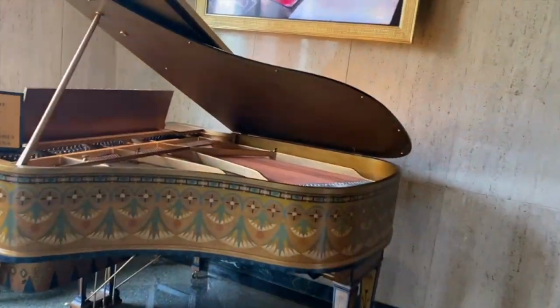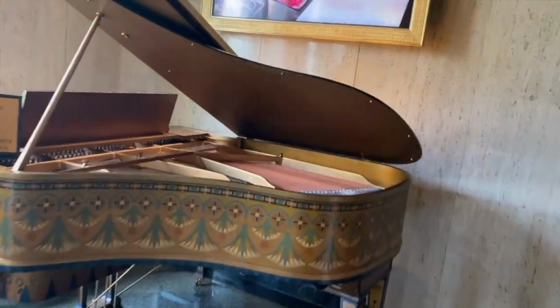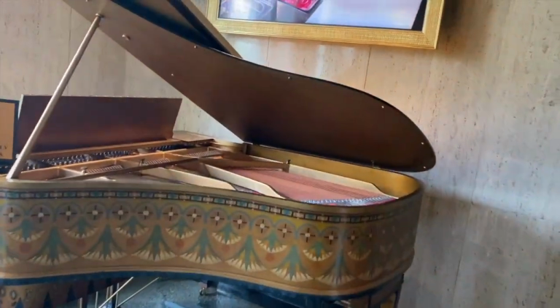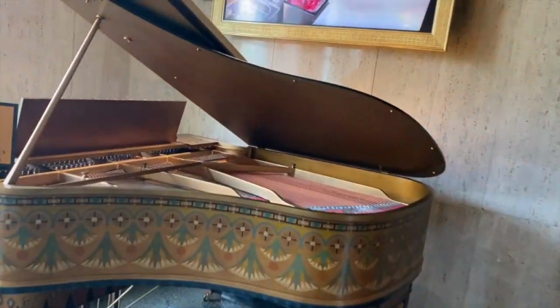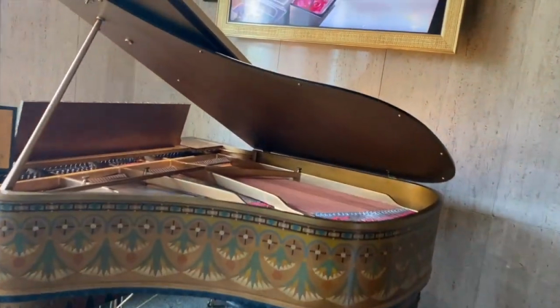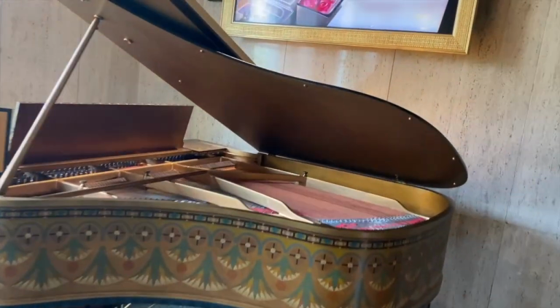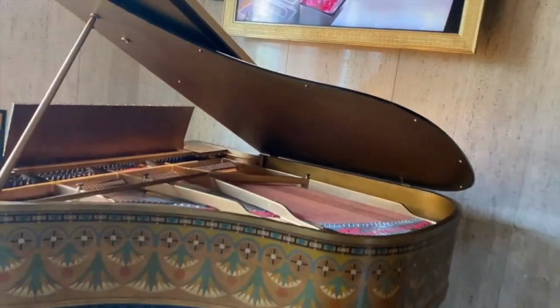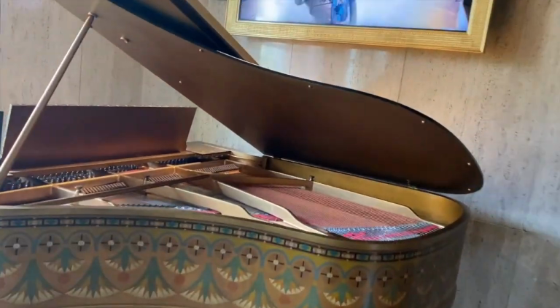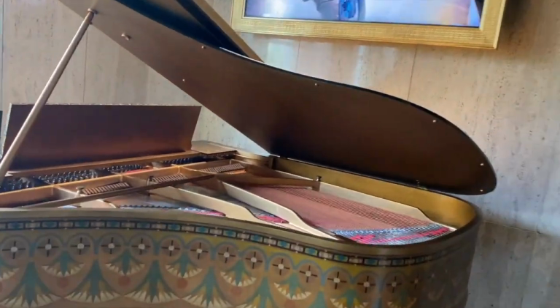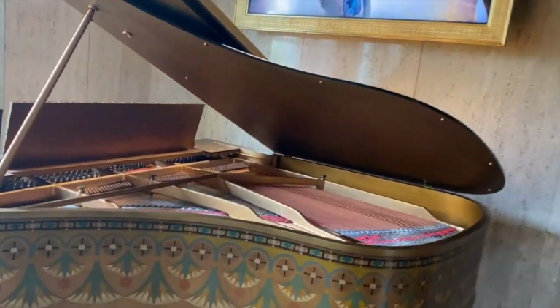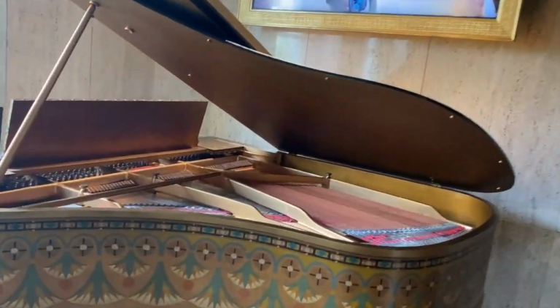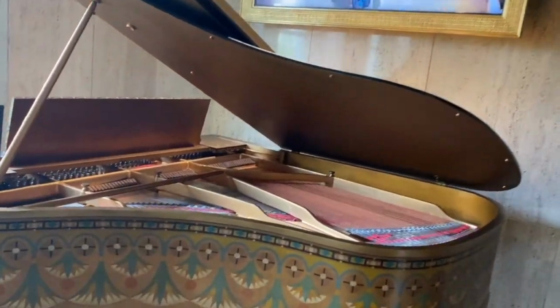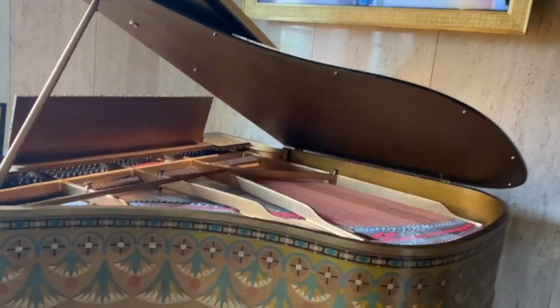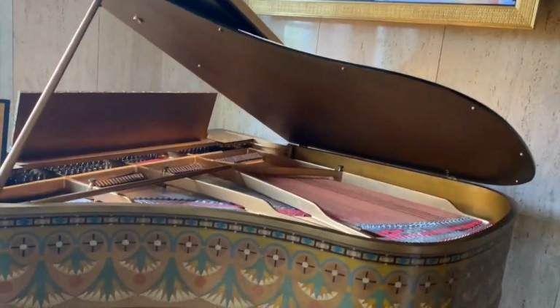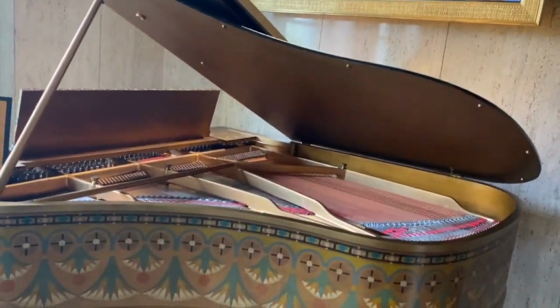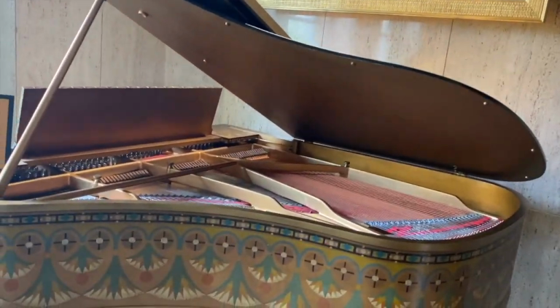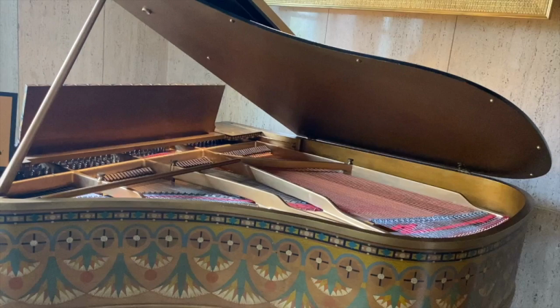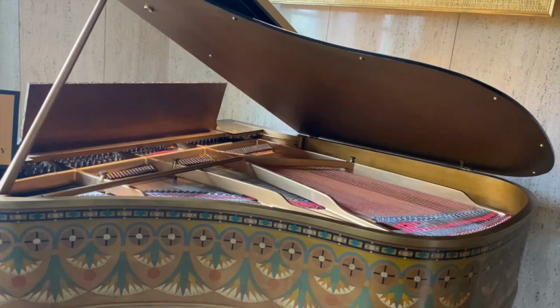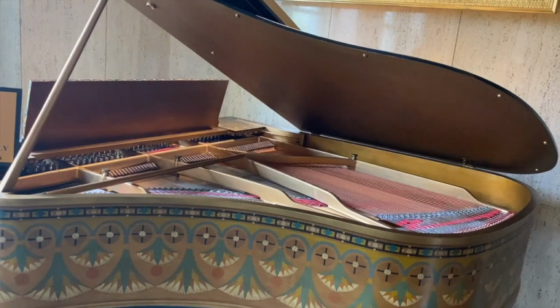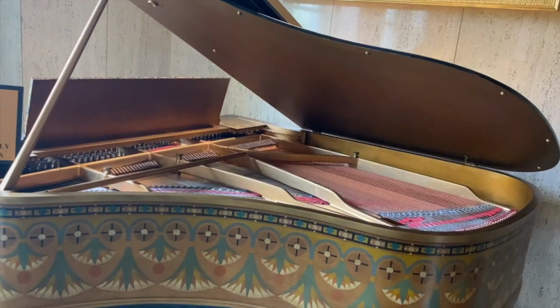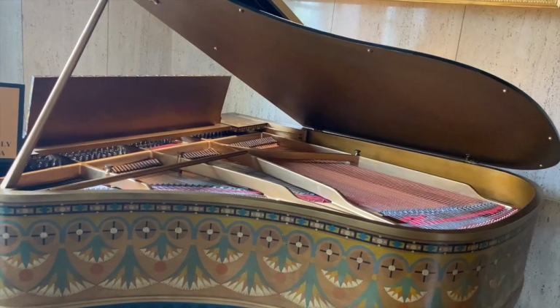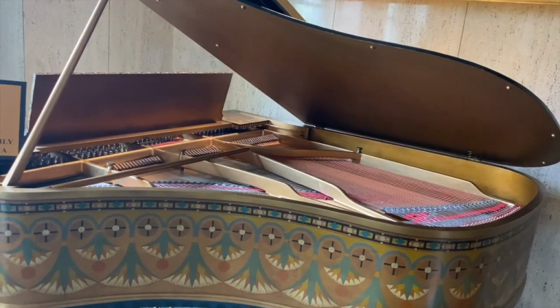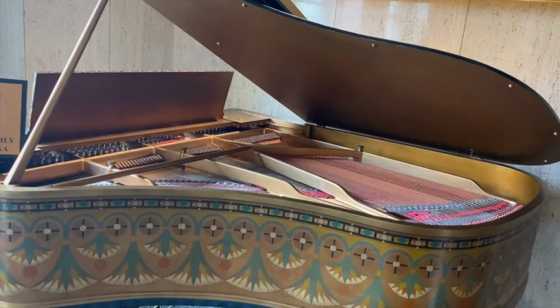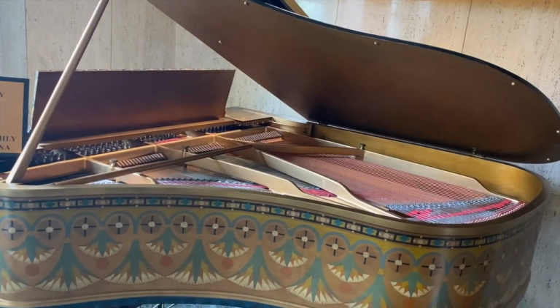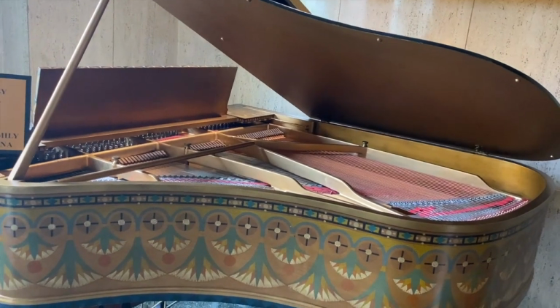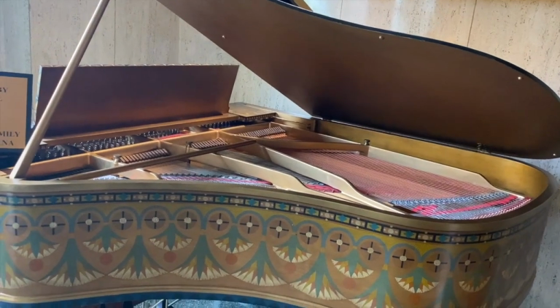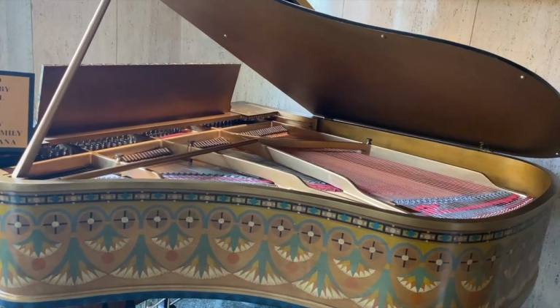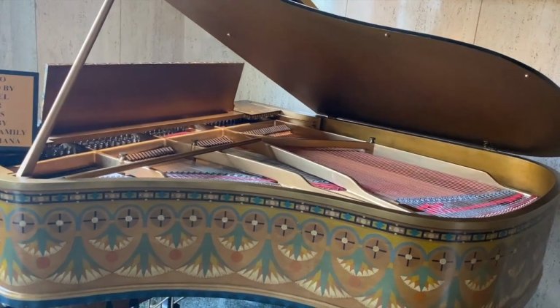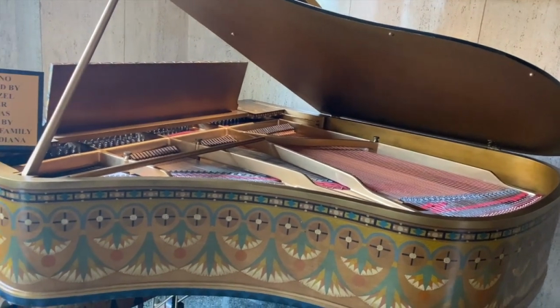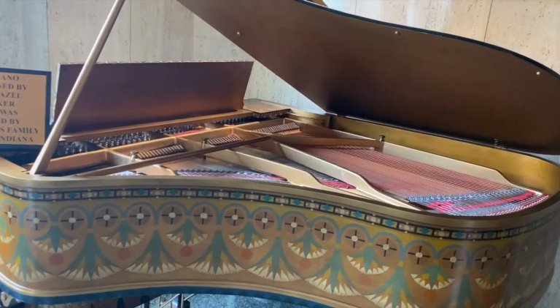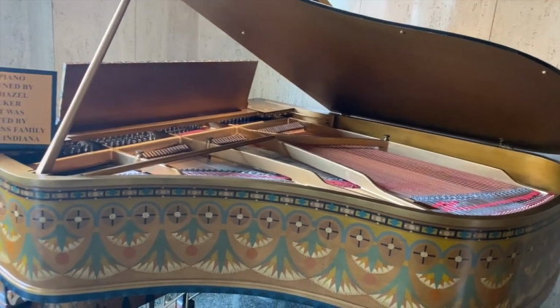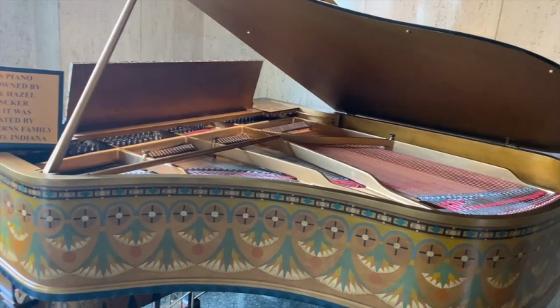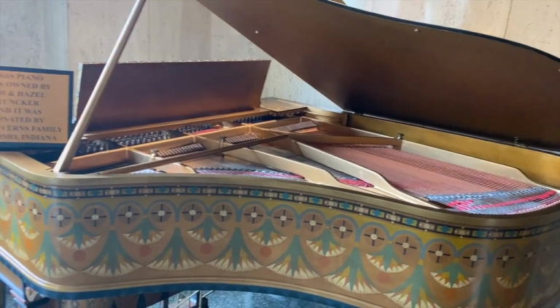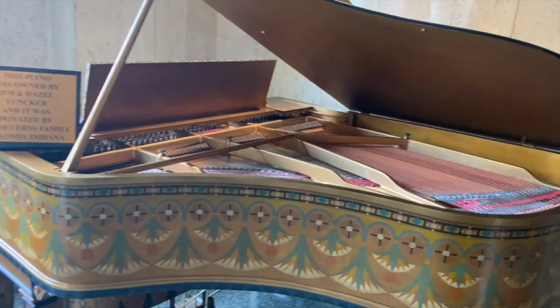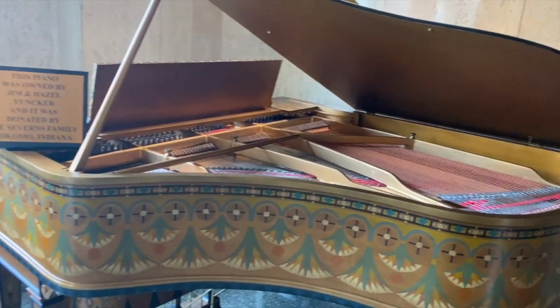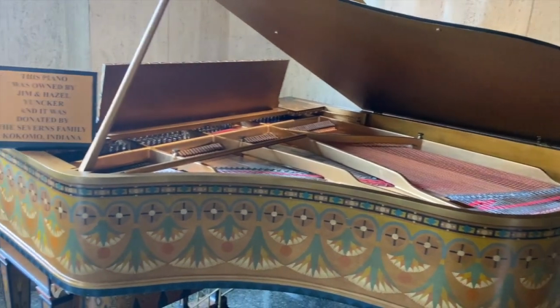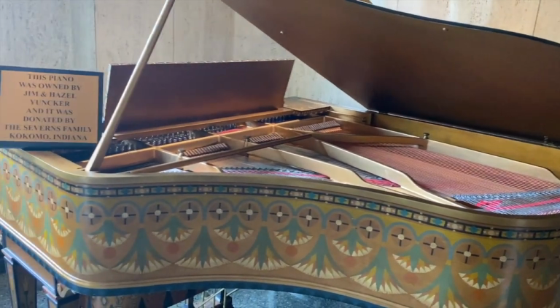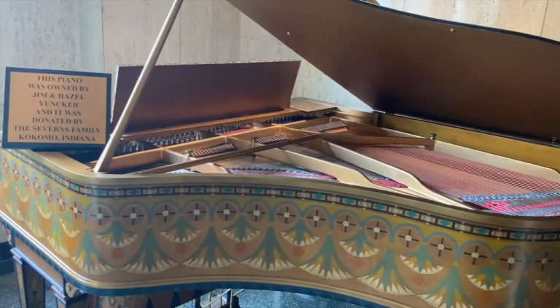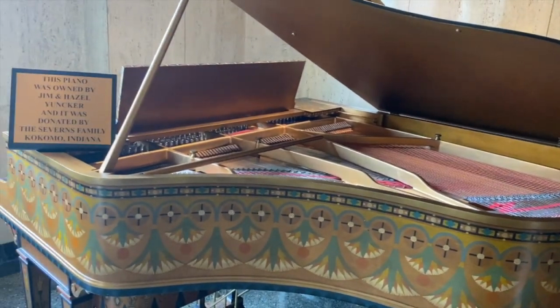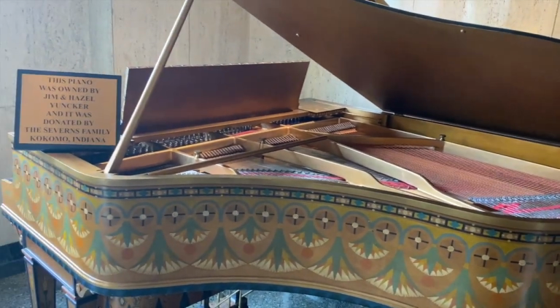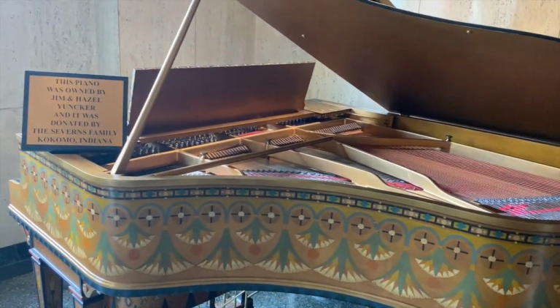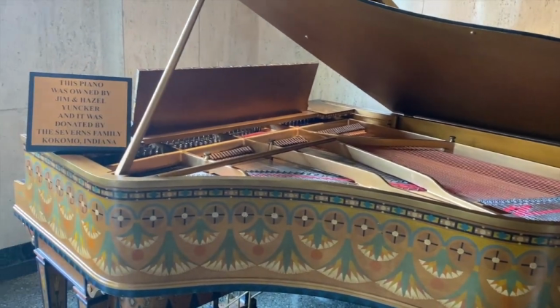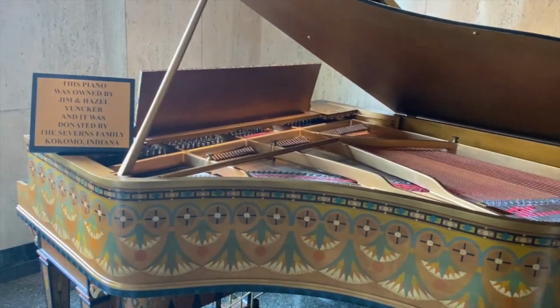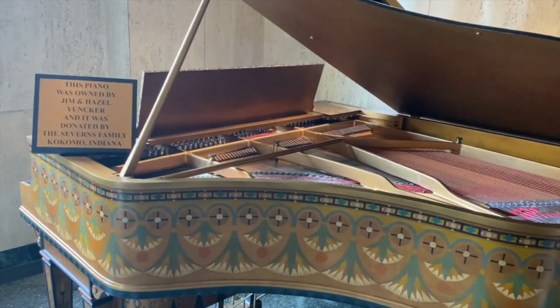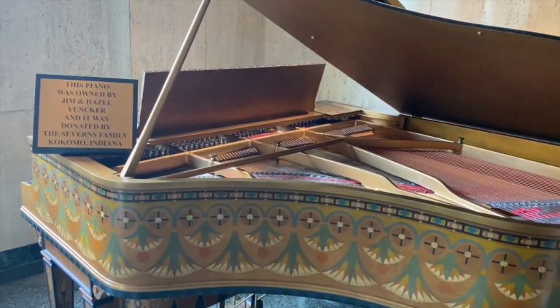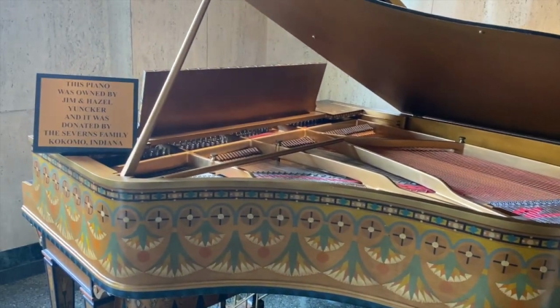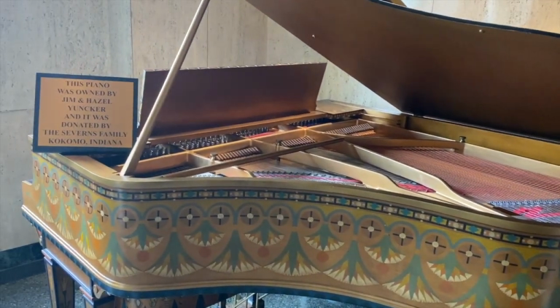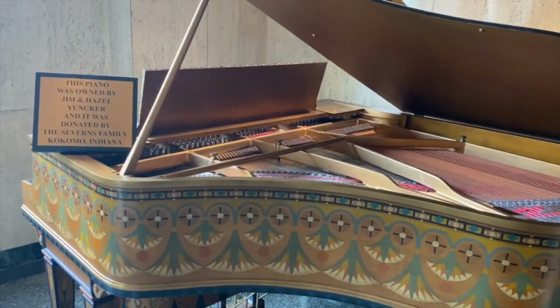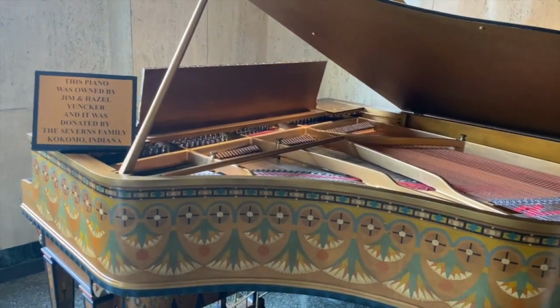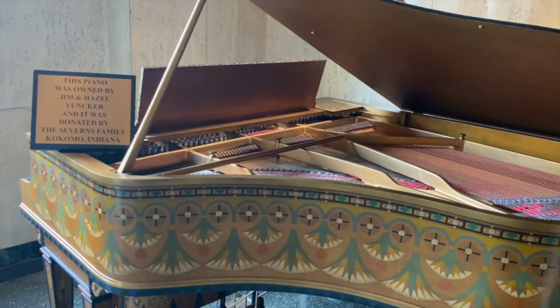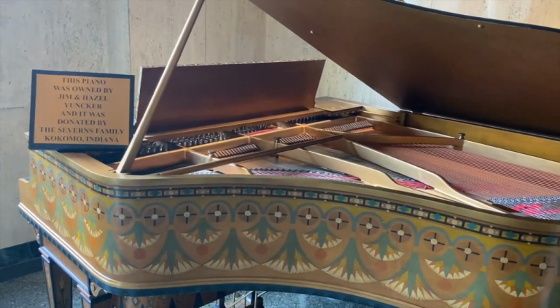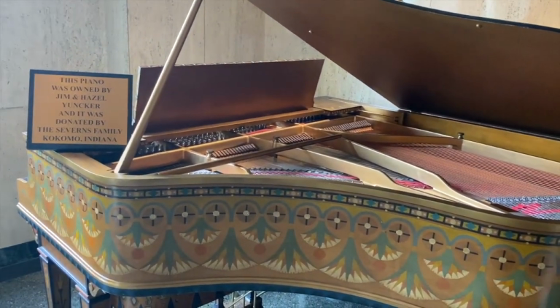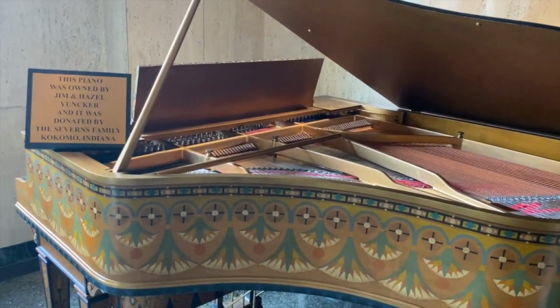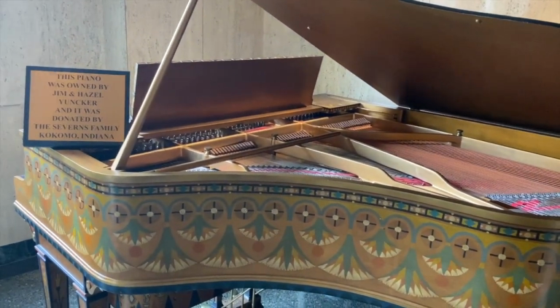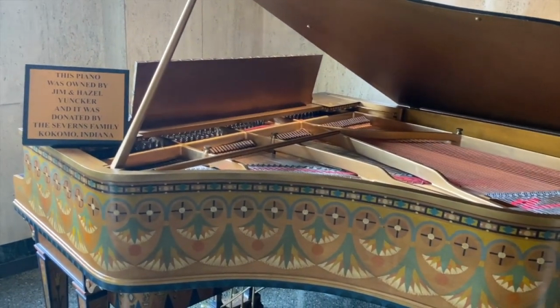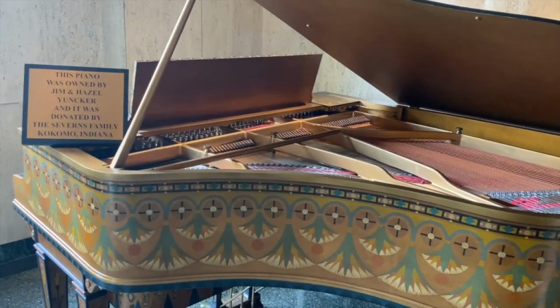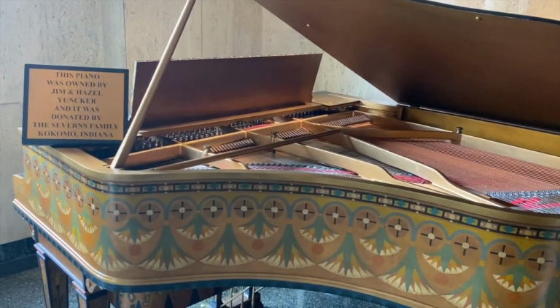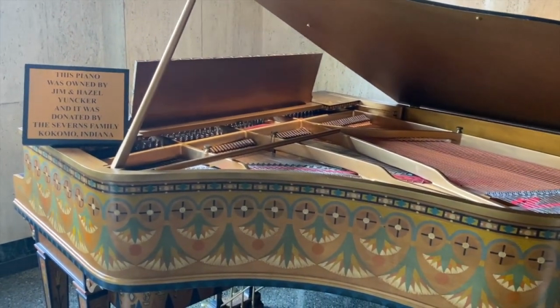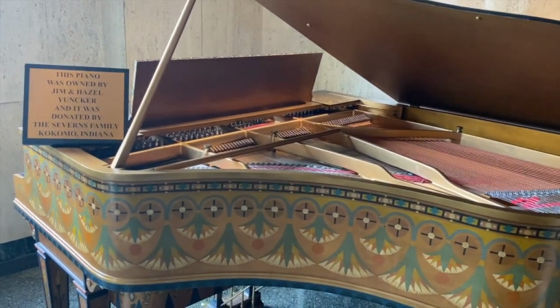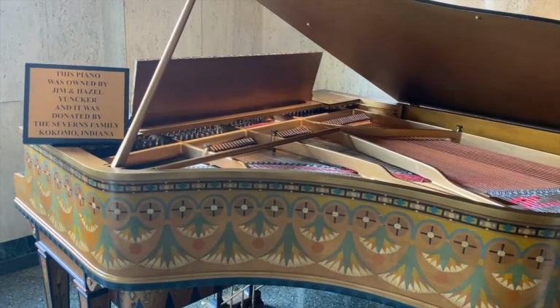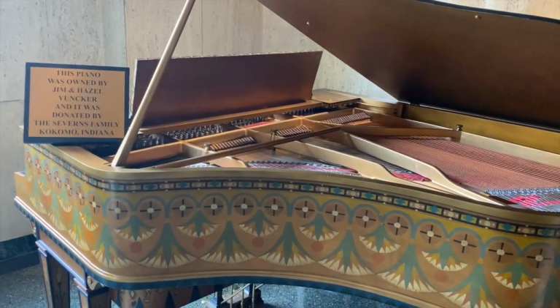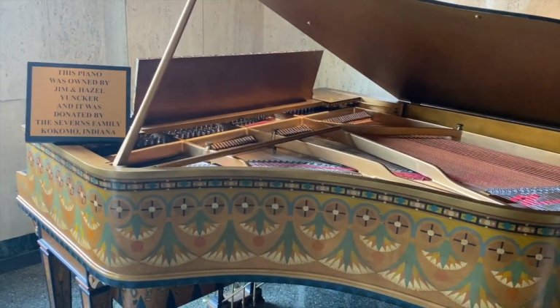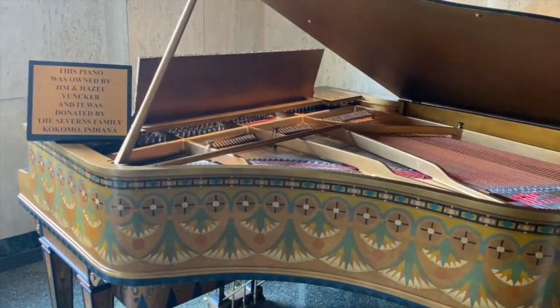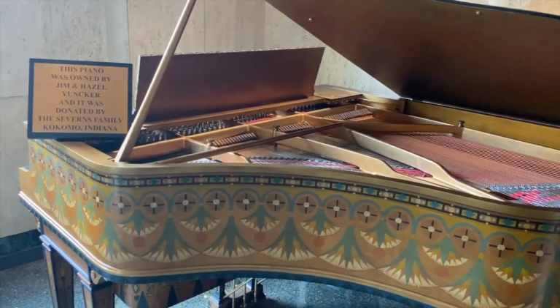This piano was owned by Jim Hazel Yonker, donated by the Severance family of Kokomo, Indiana. Look at it.